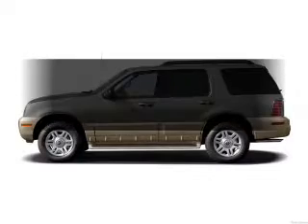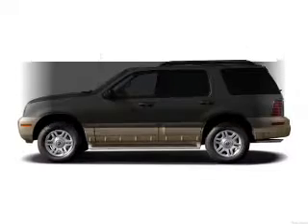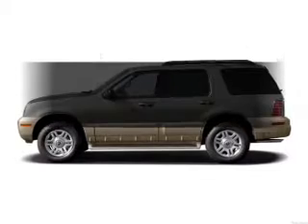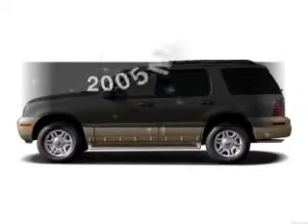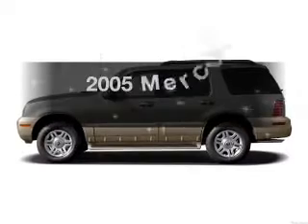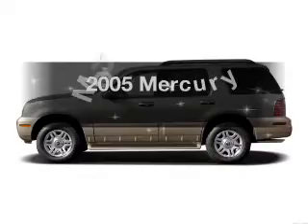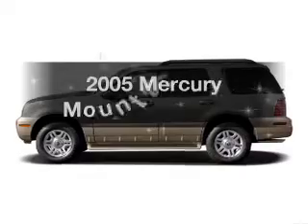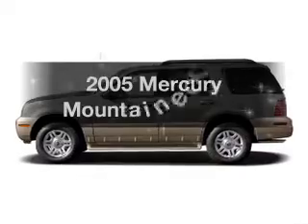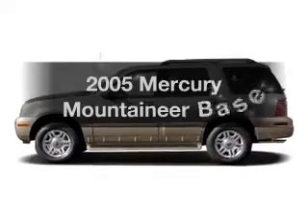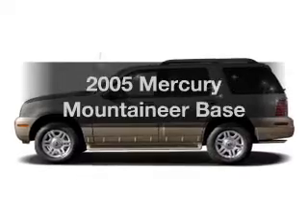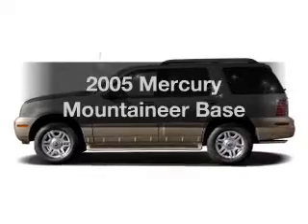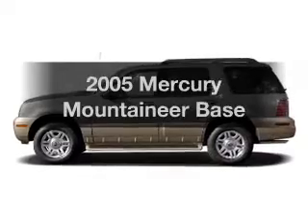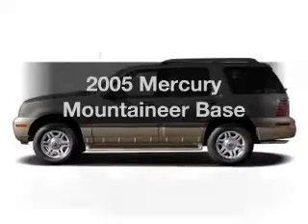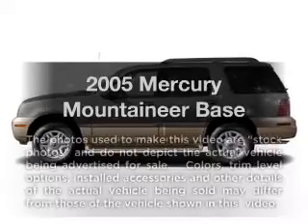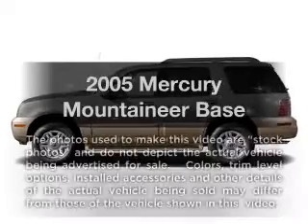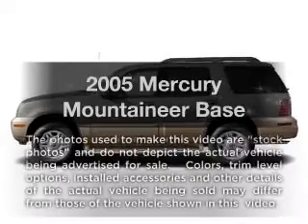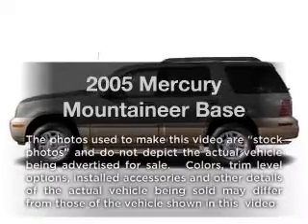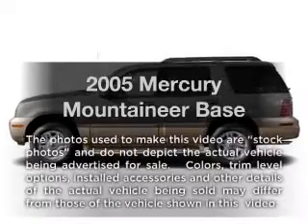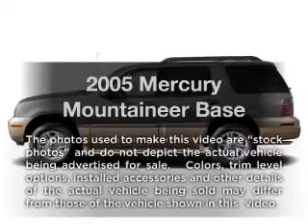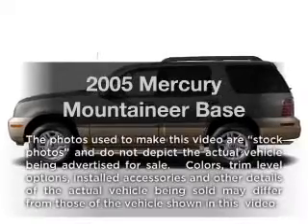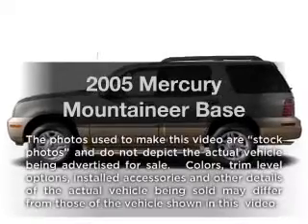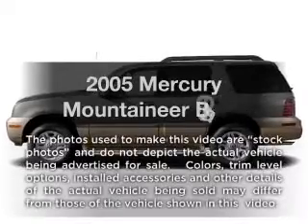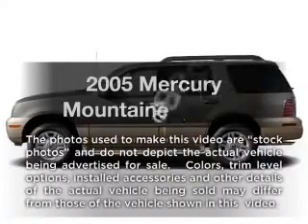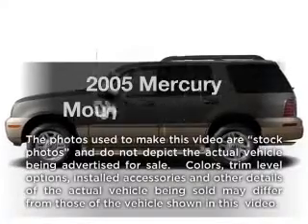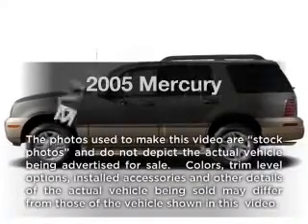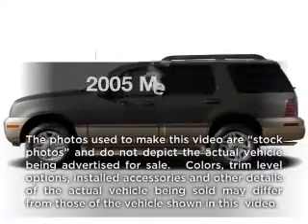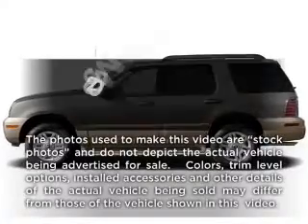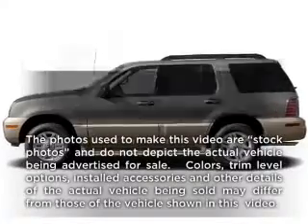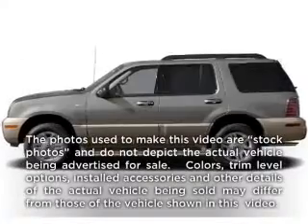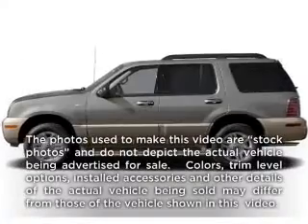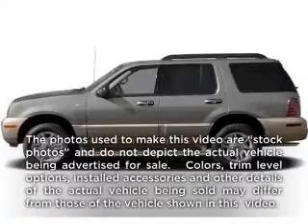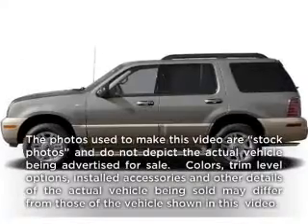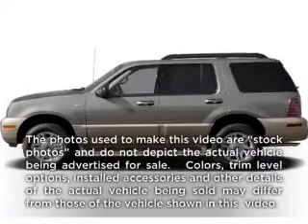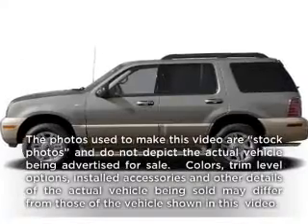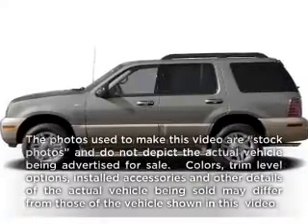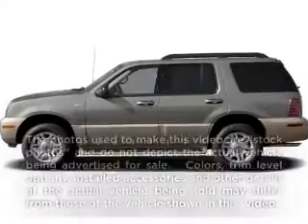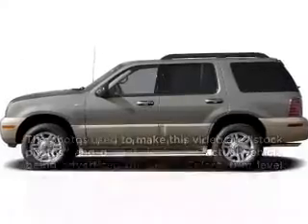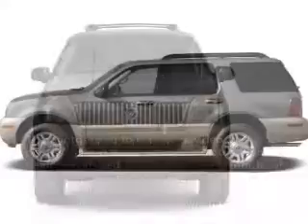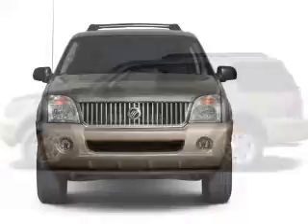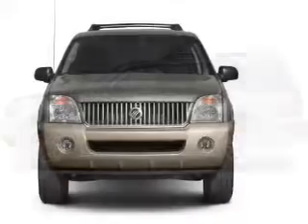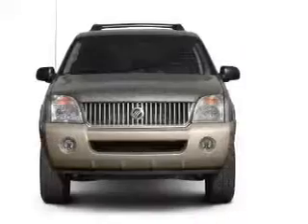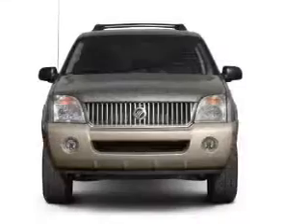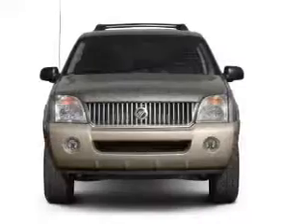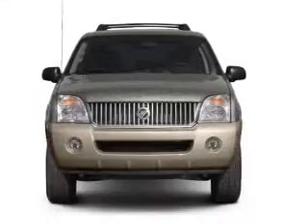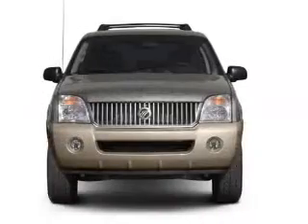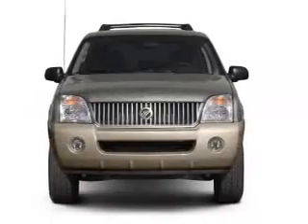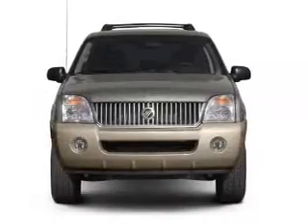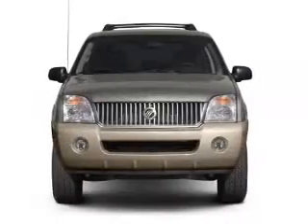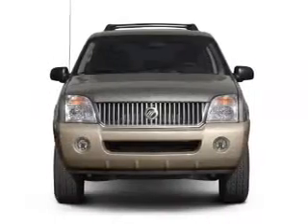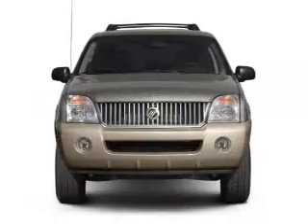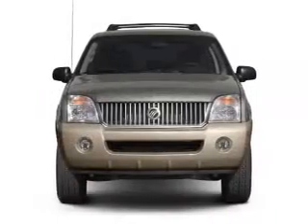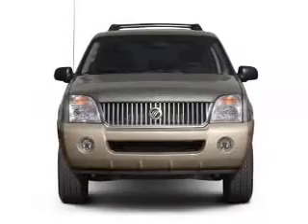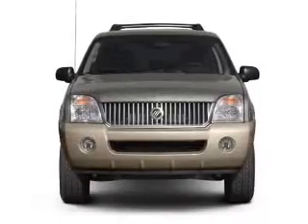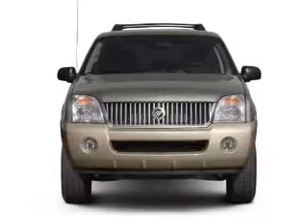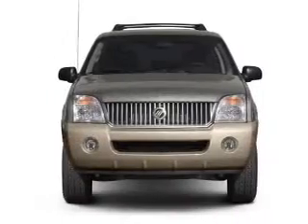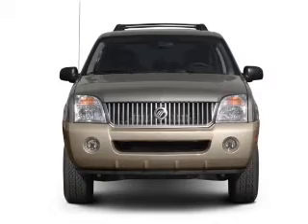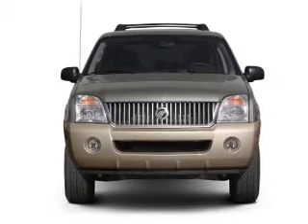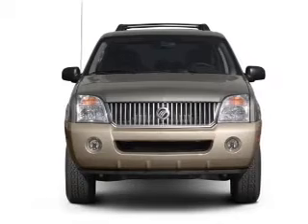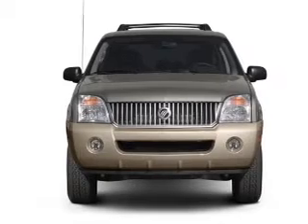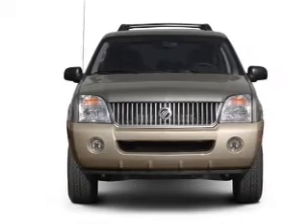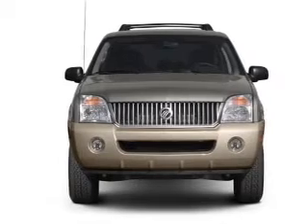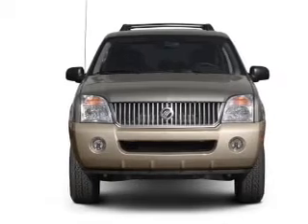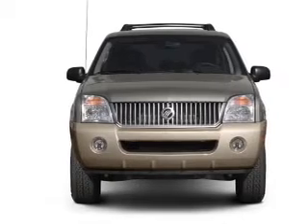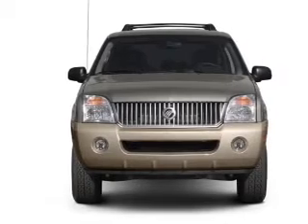Get noticed in this 2005 Mercury Mountaineer. Everything you need under one roof with this great vehicle.